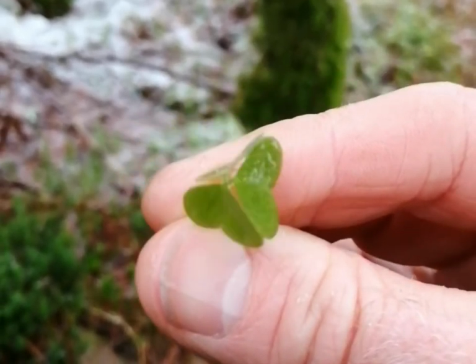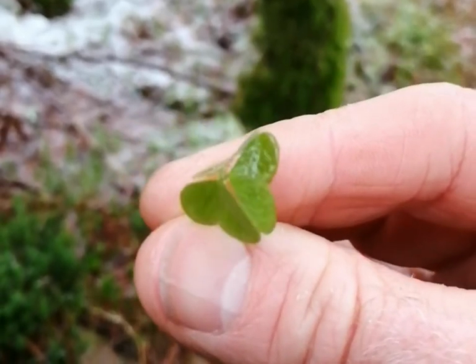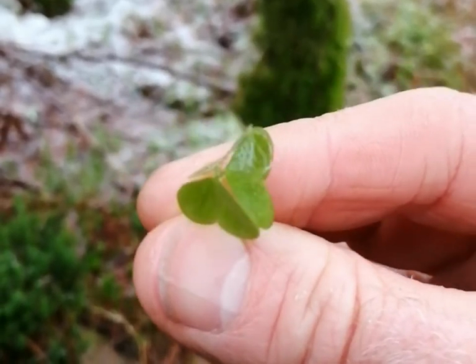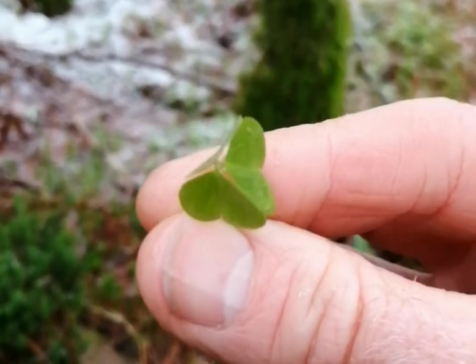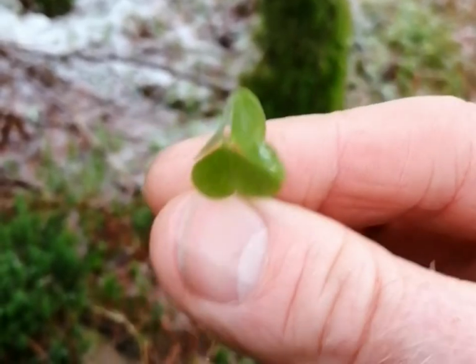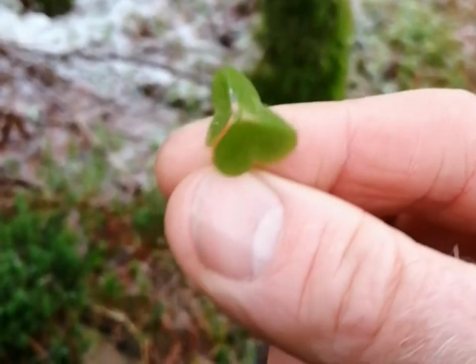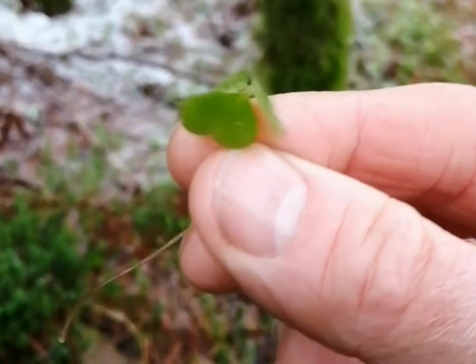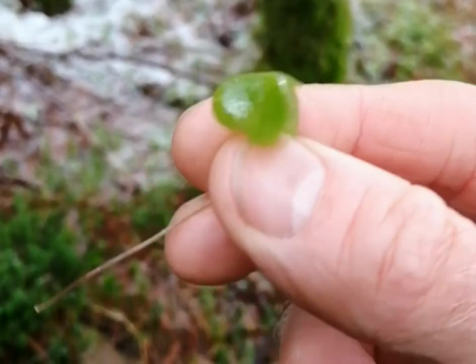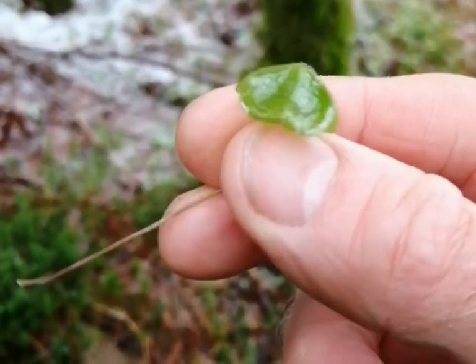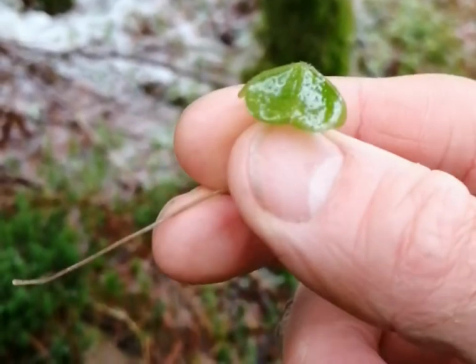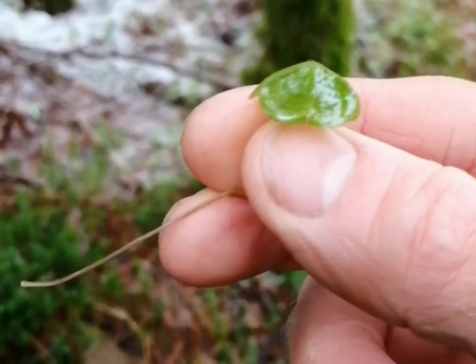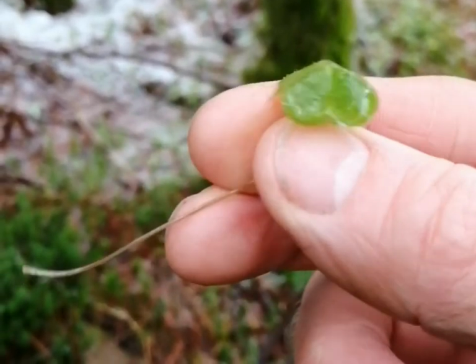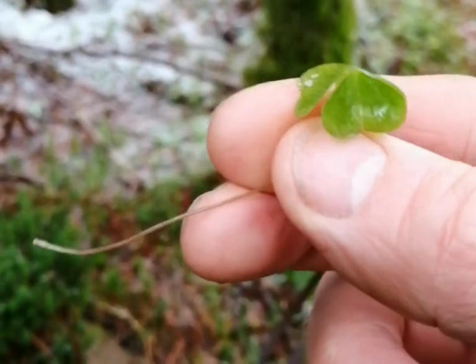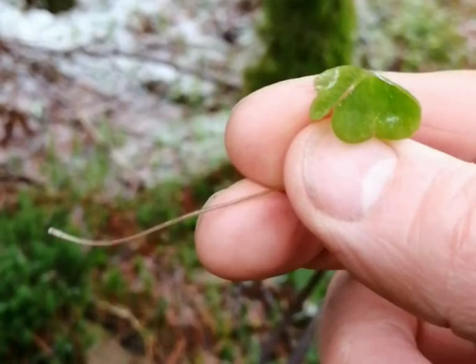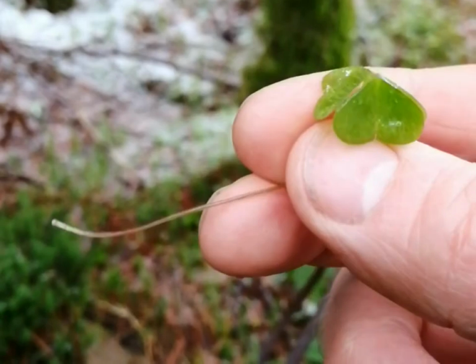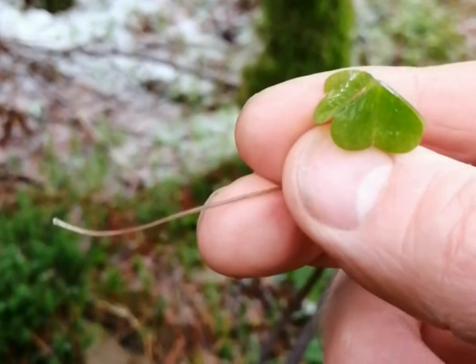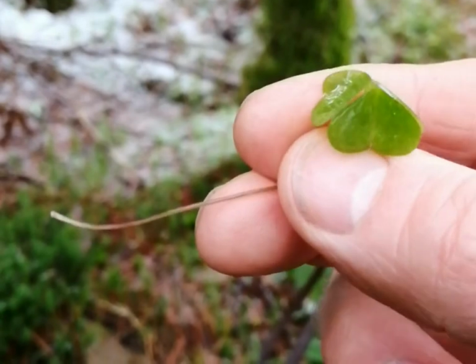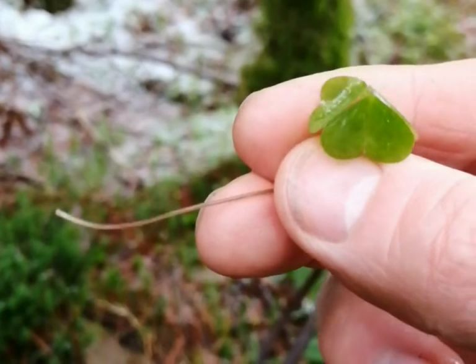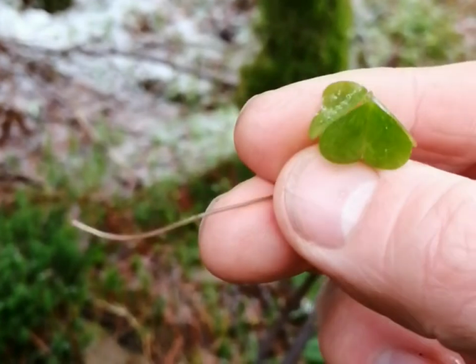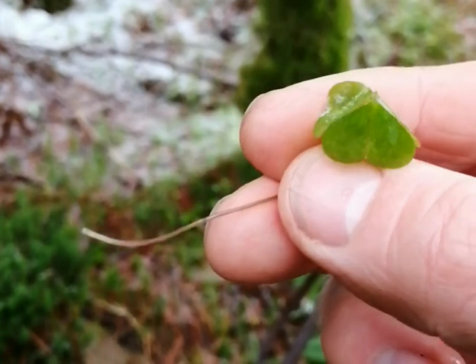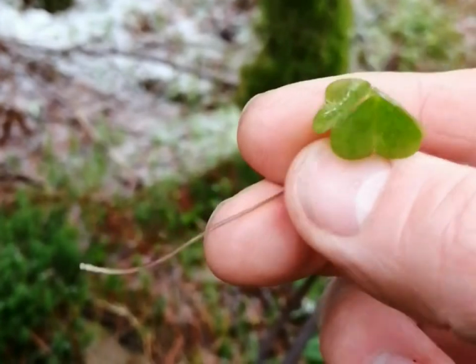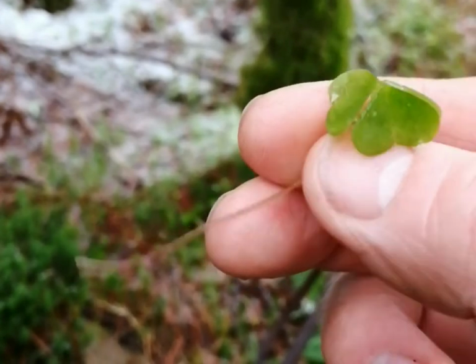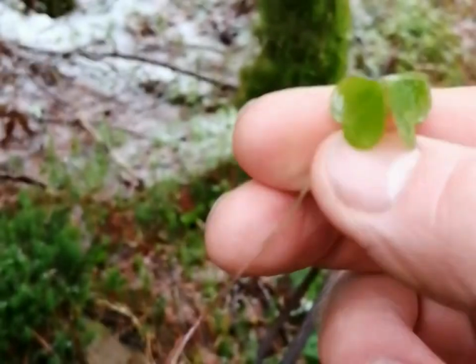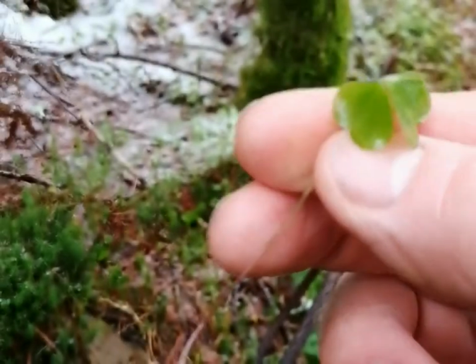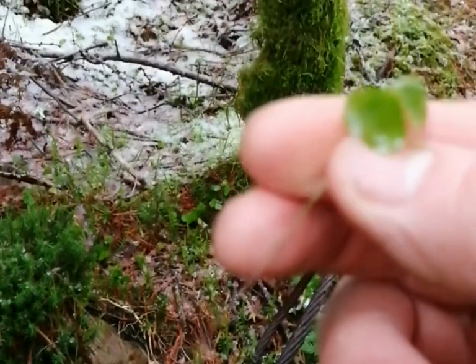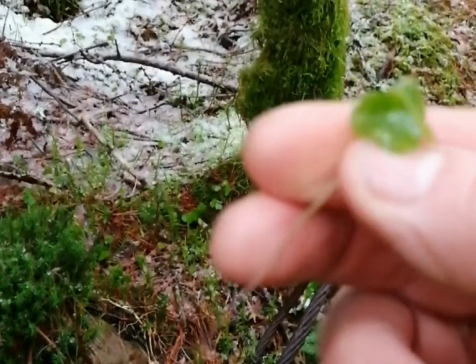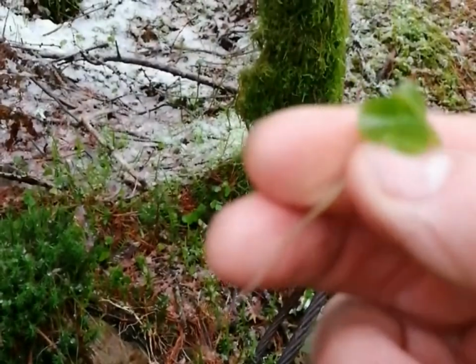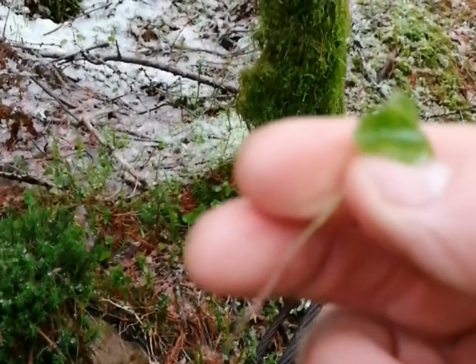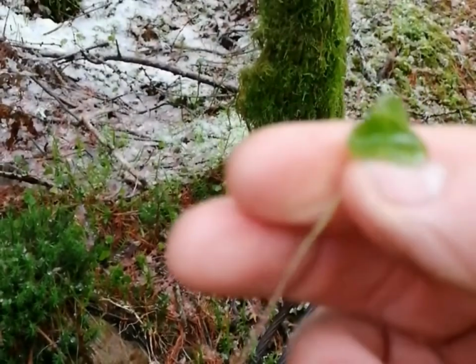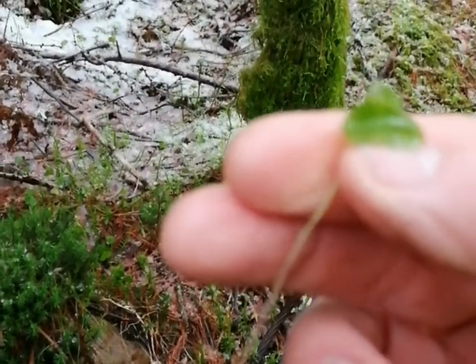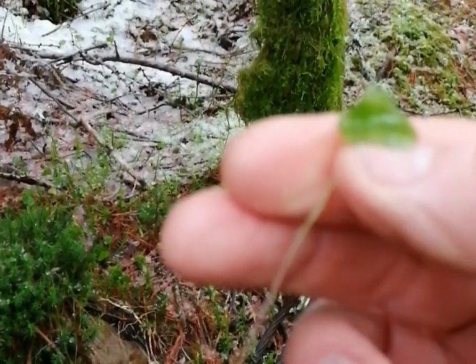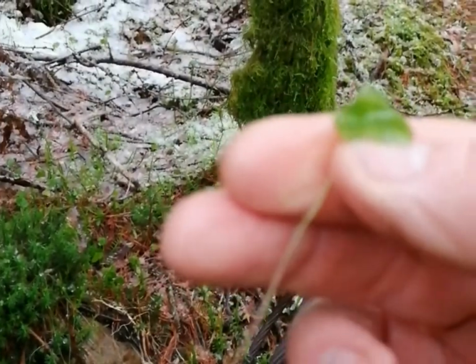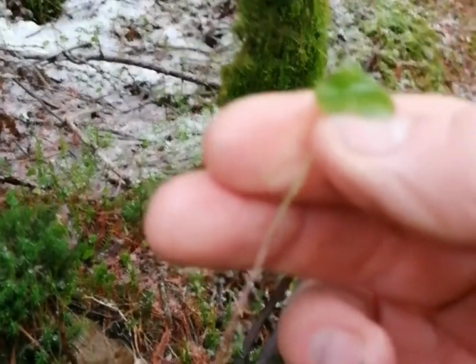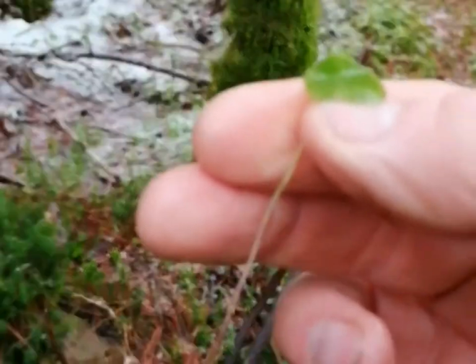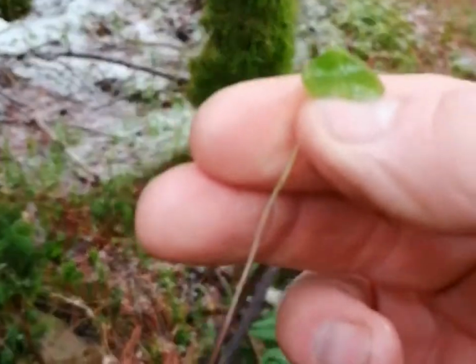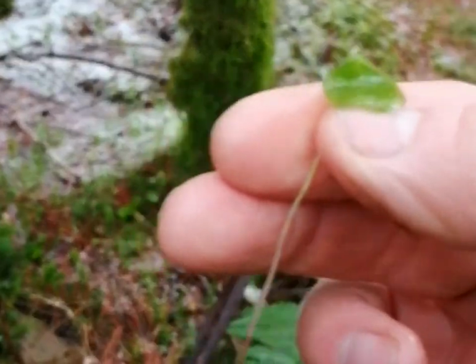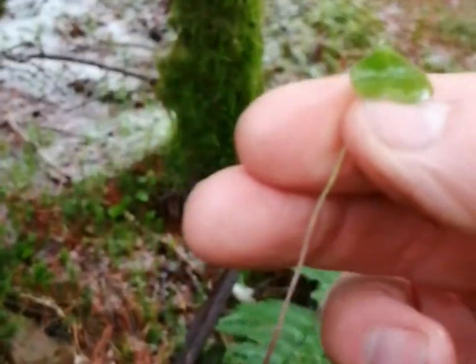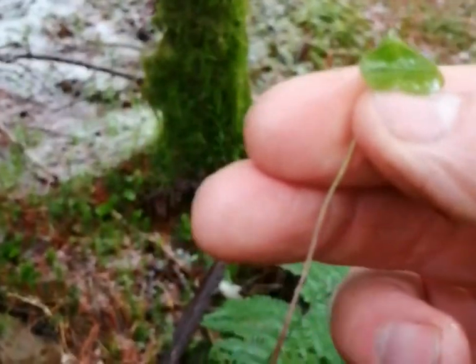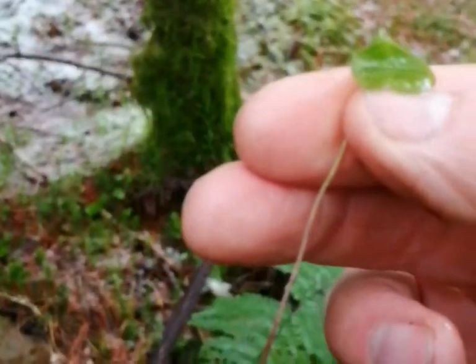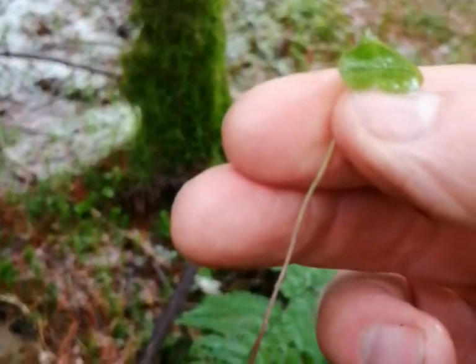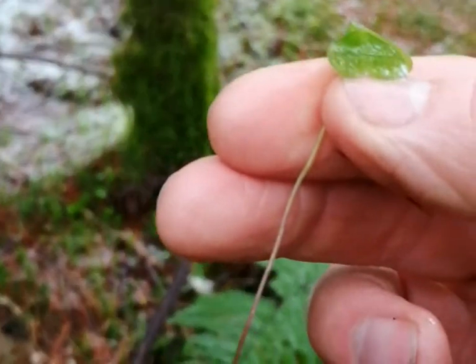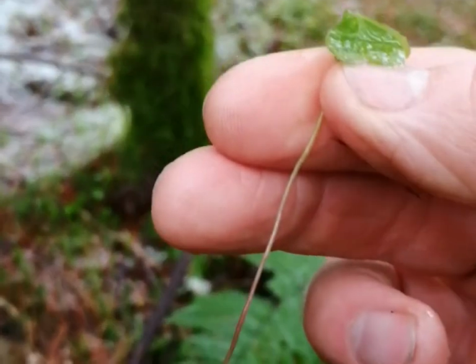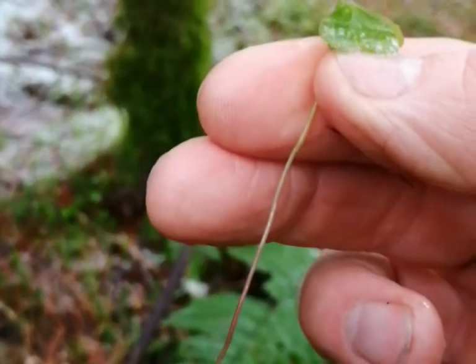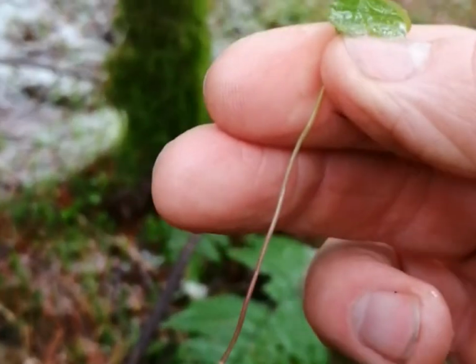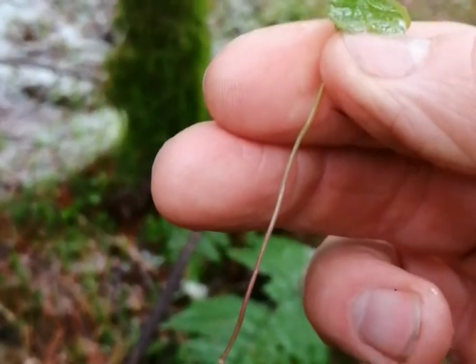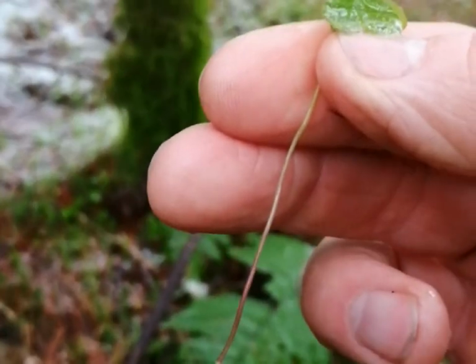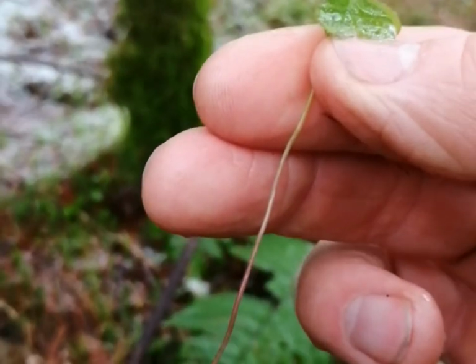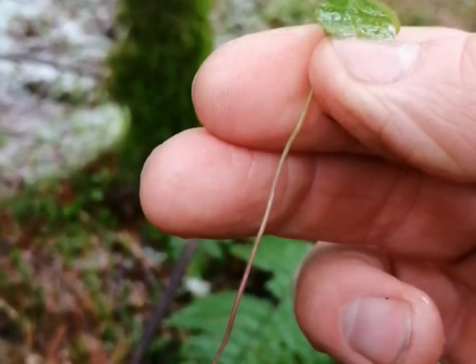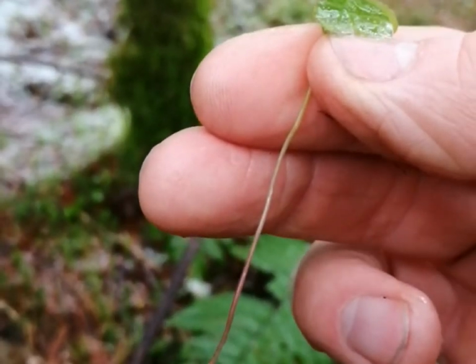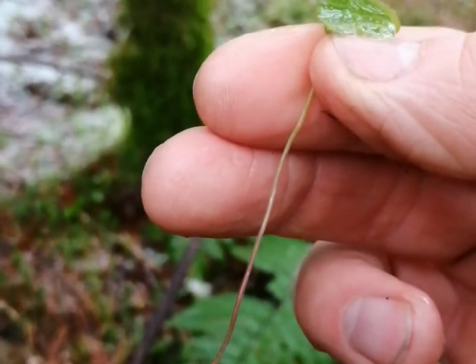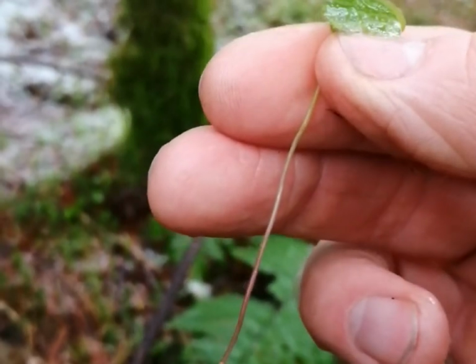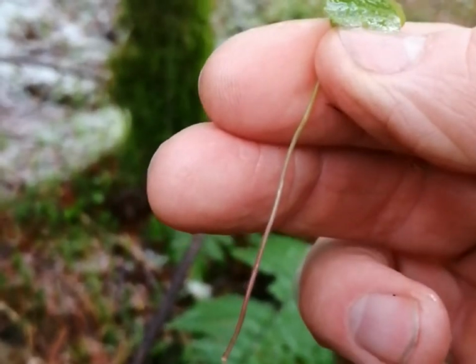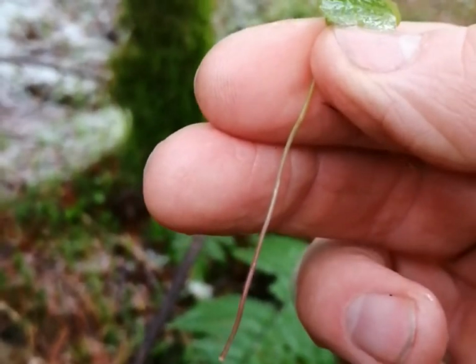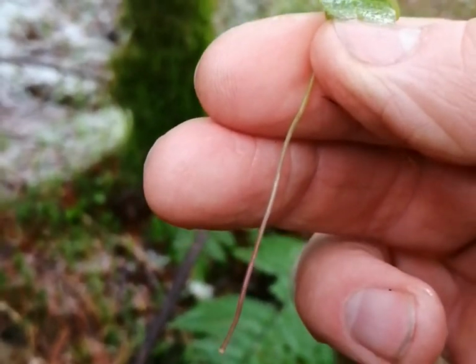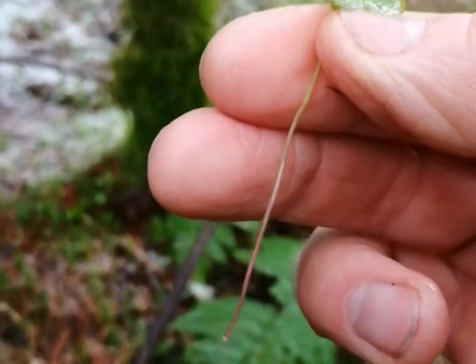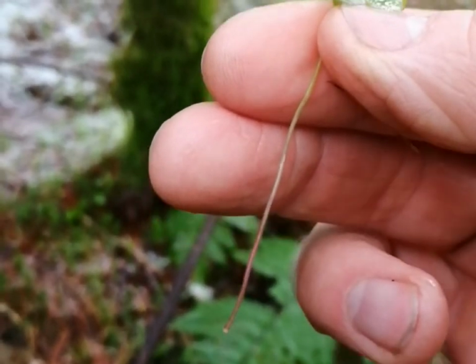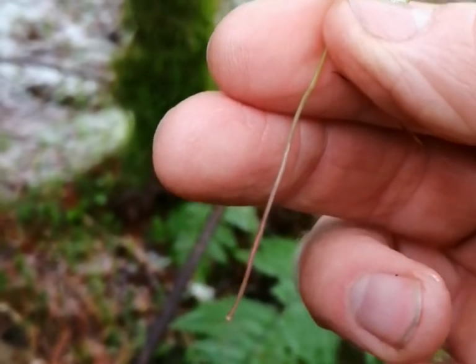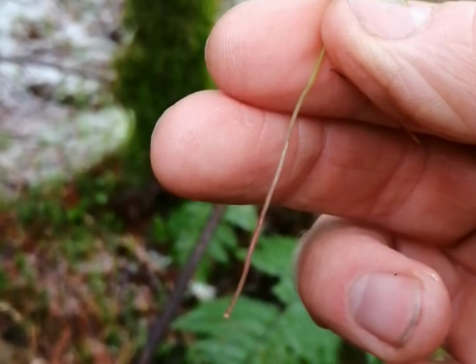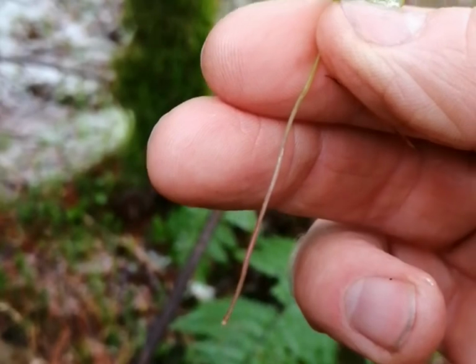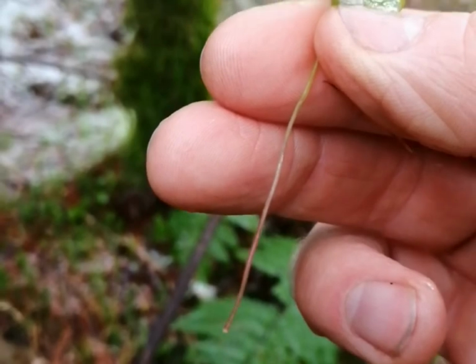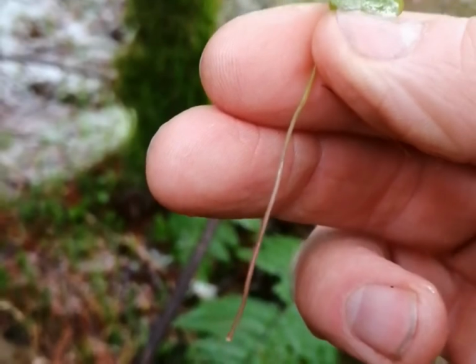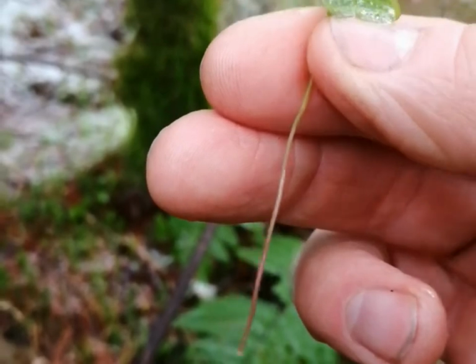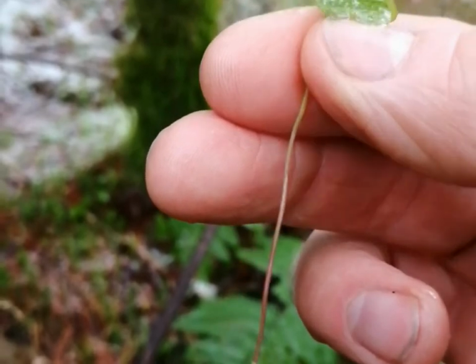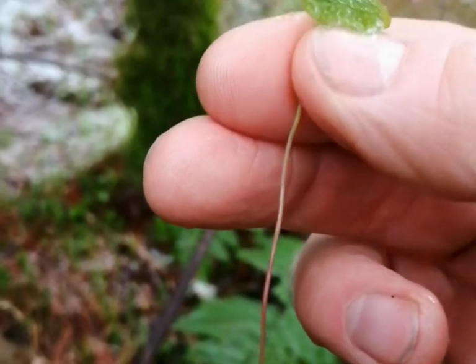It tastes a bit like green apple skin, which is quite a refreshing taste. The cool thing about this is, as you can see, it's in winter condition here.